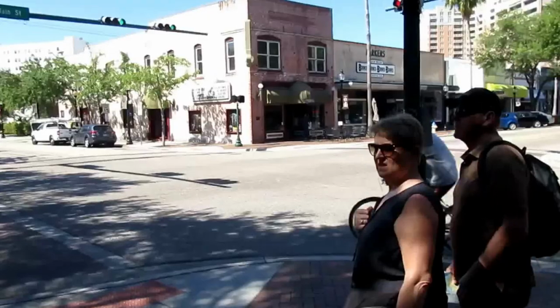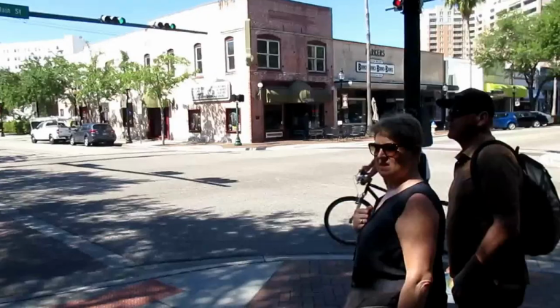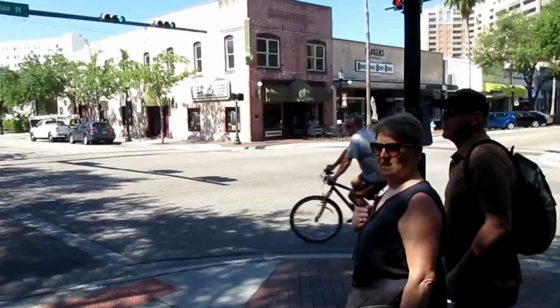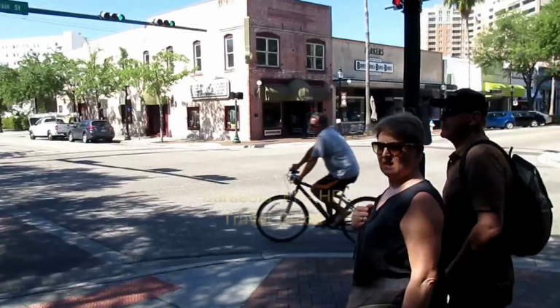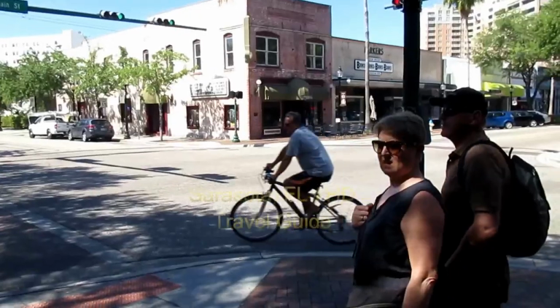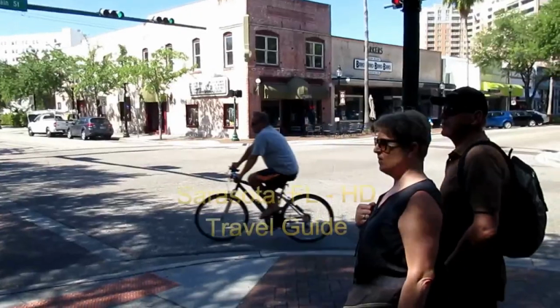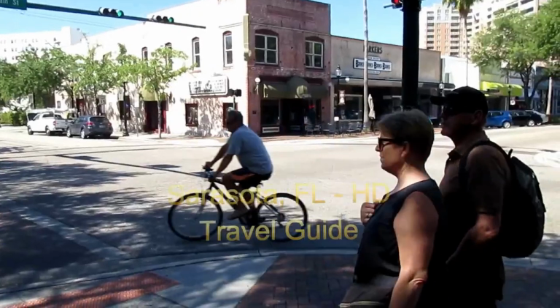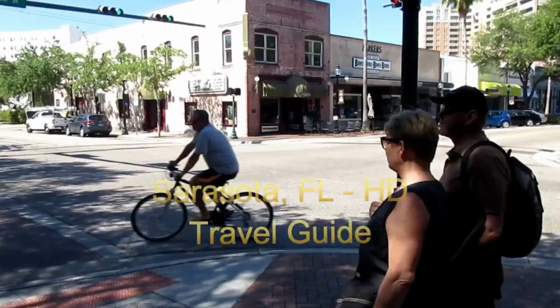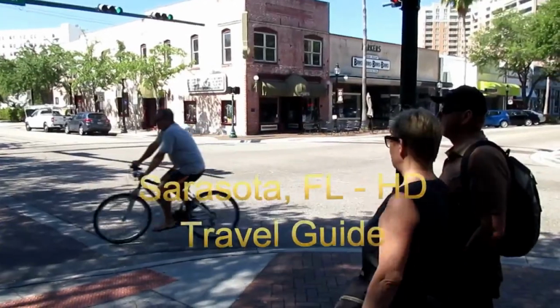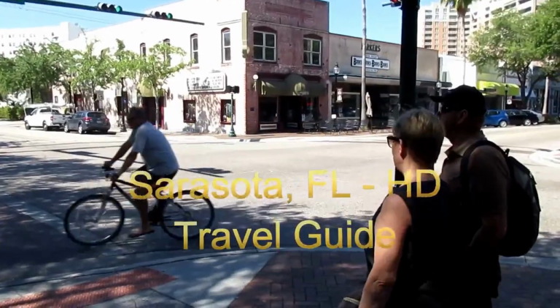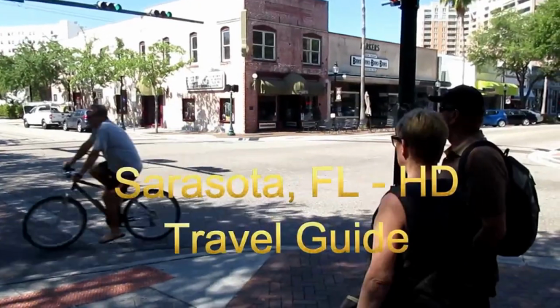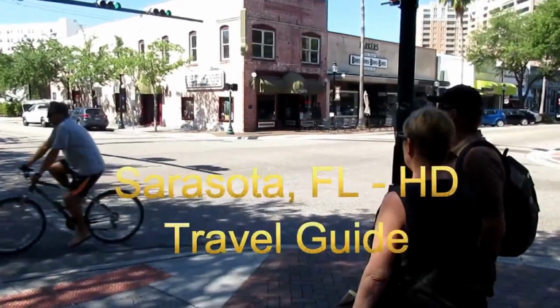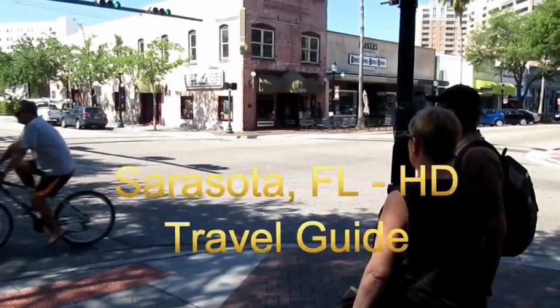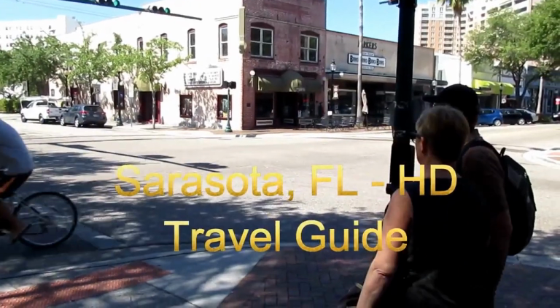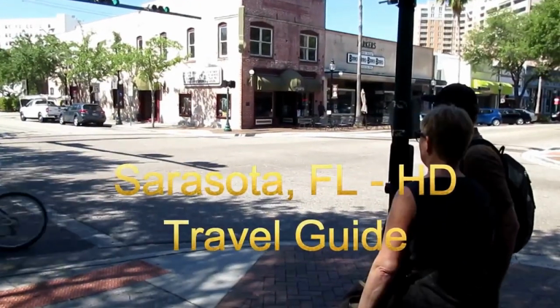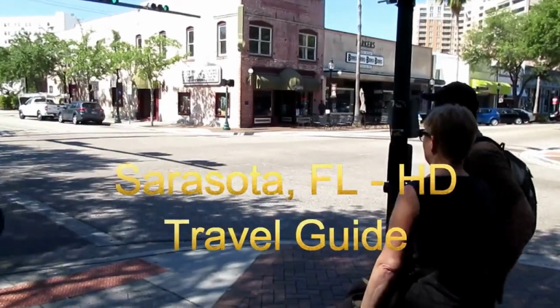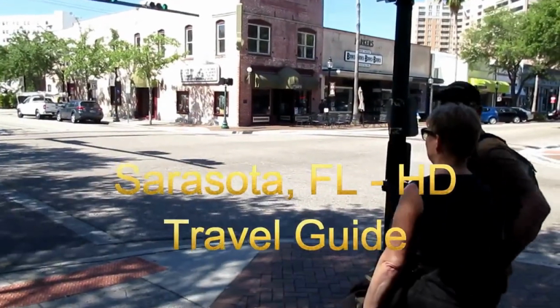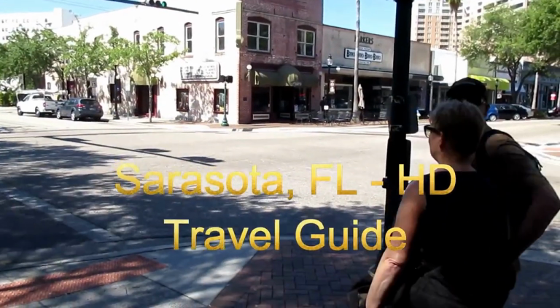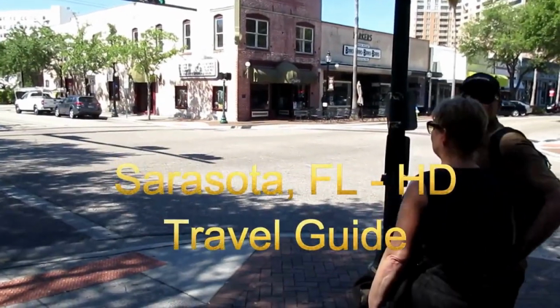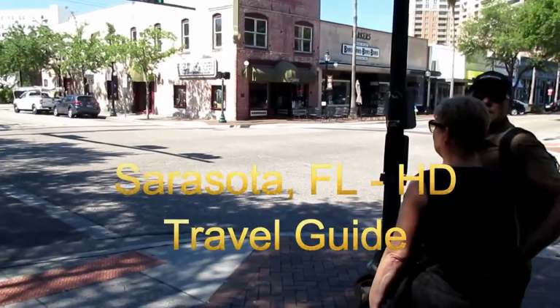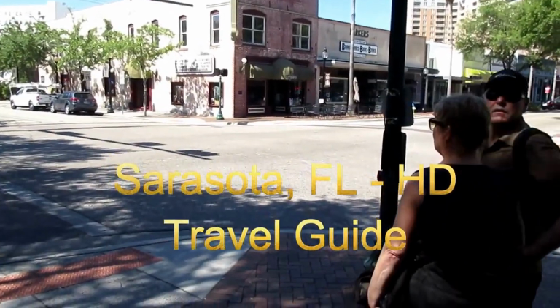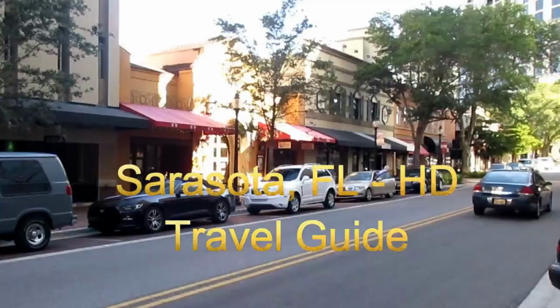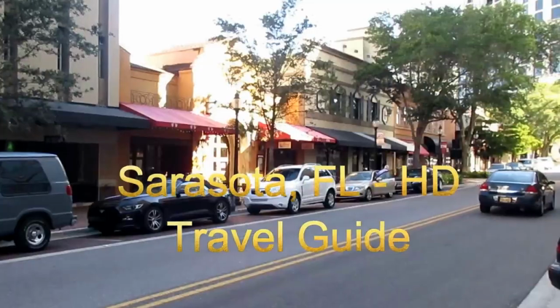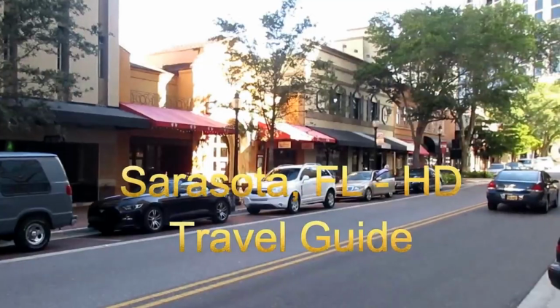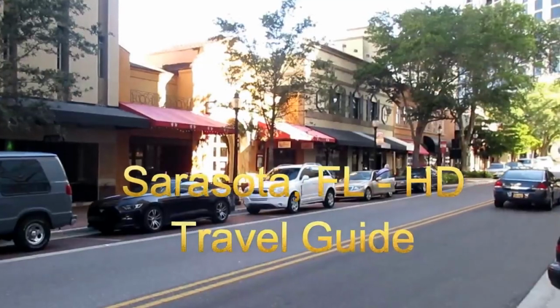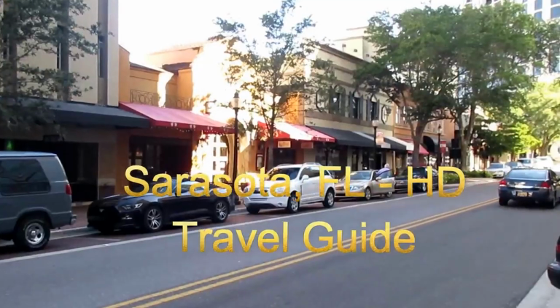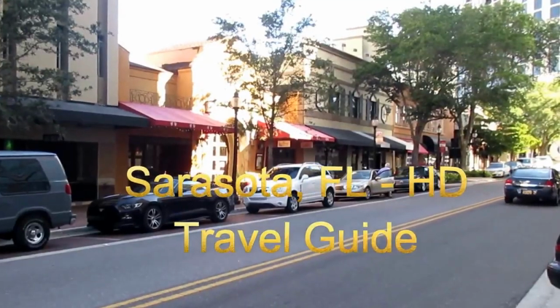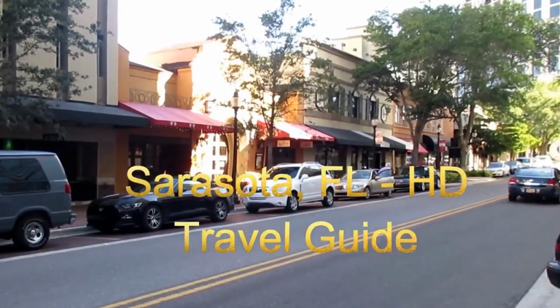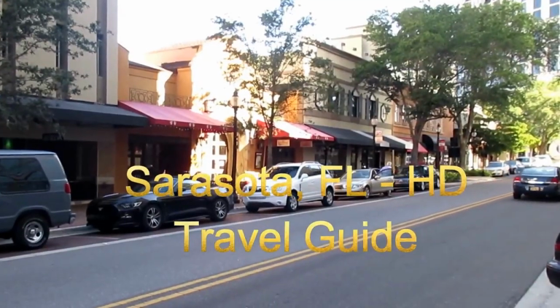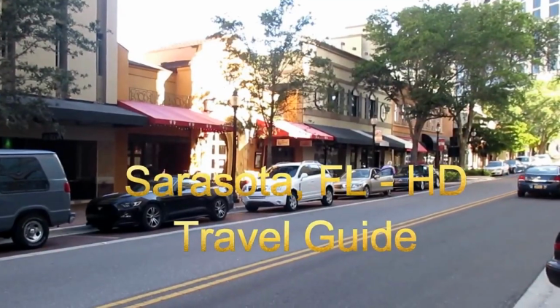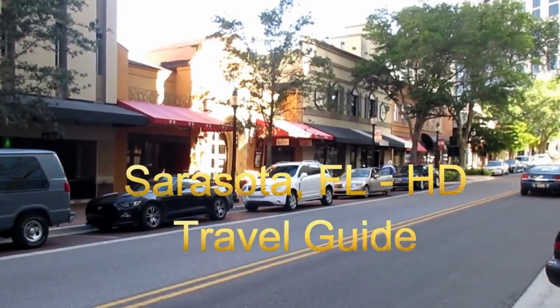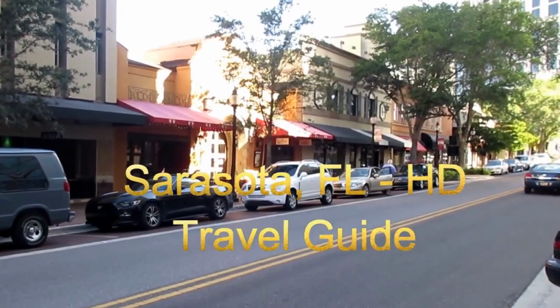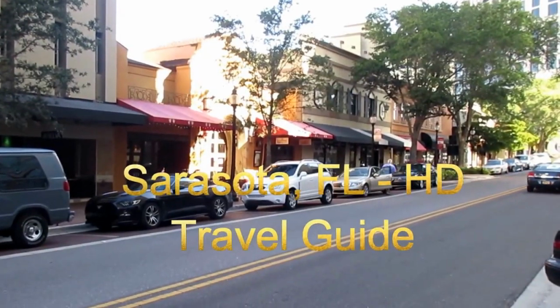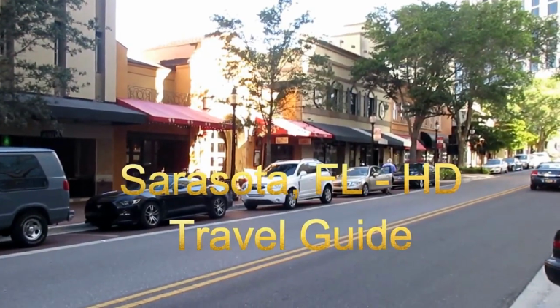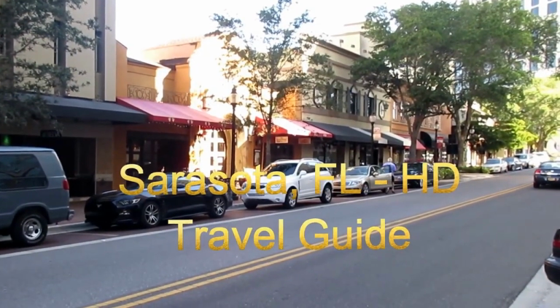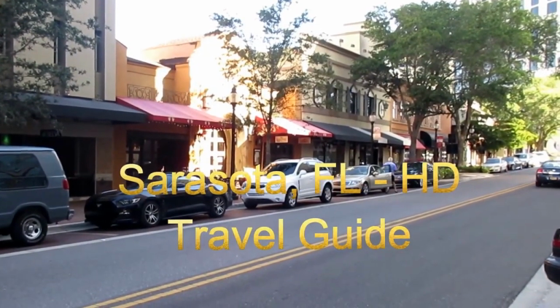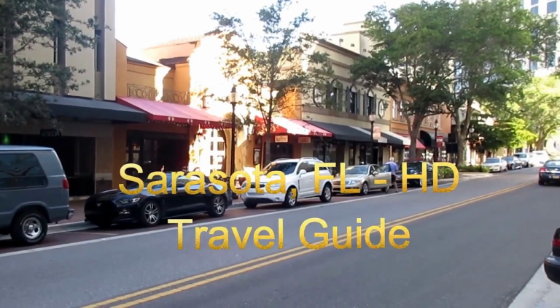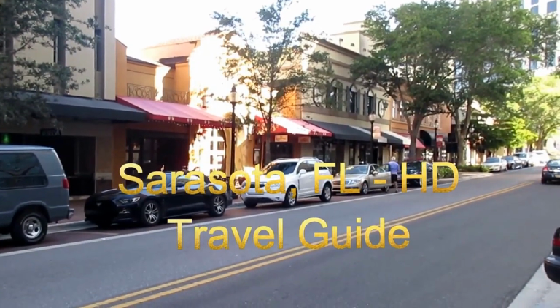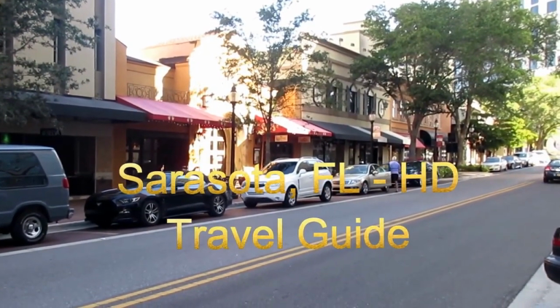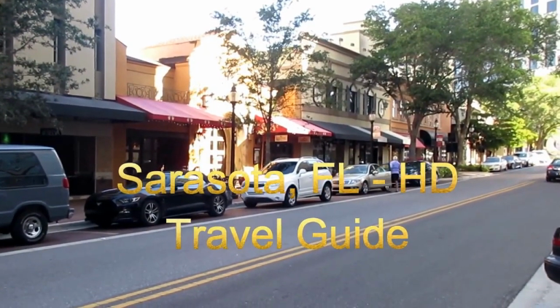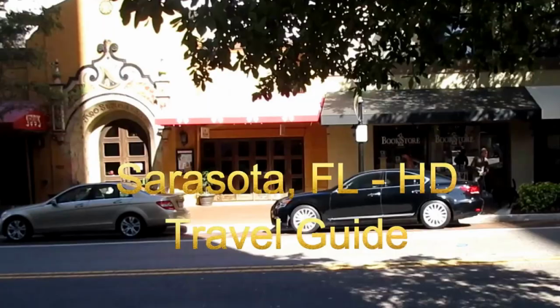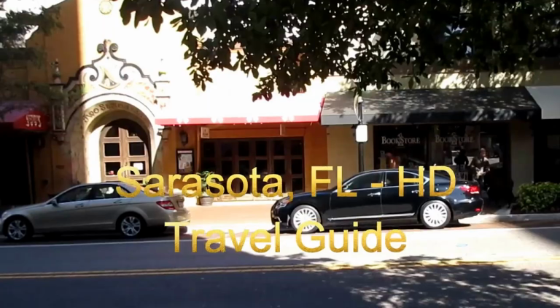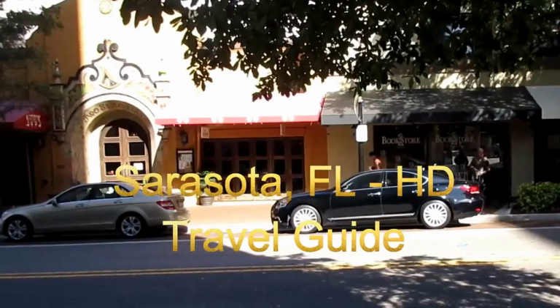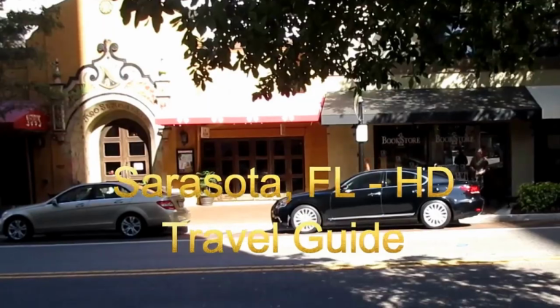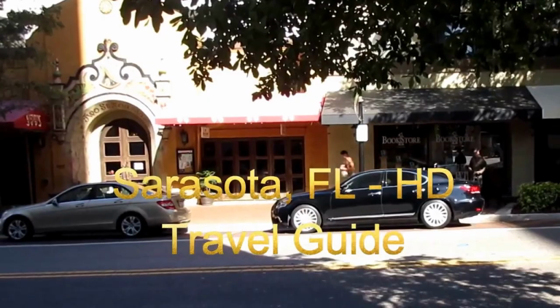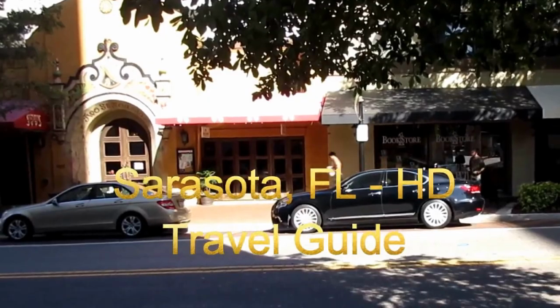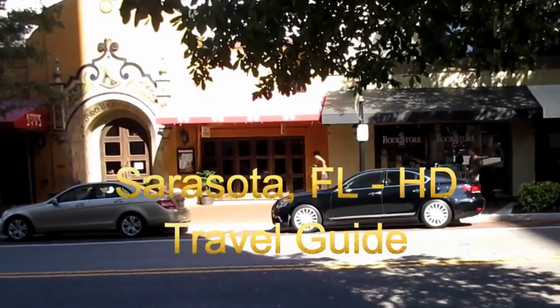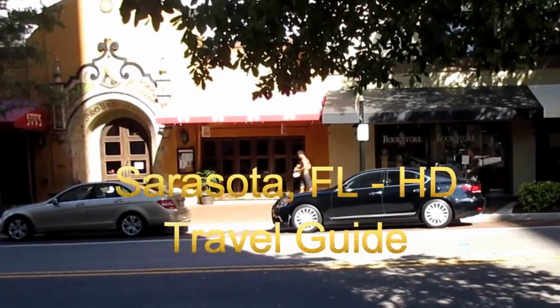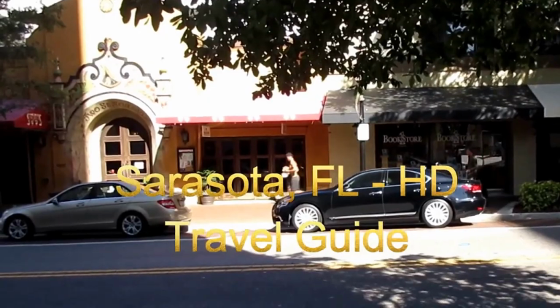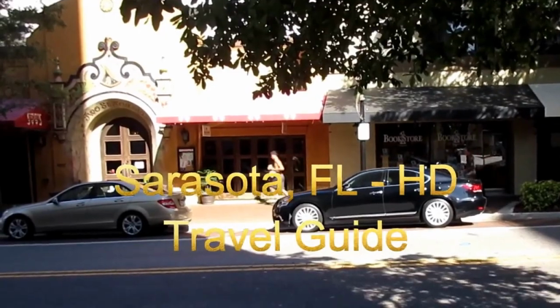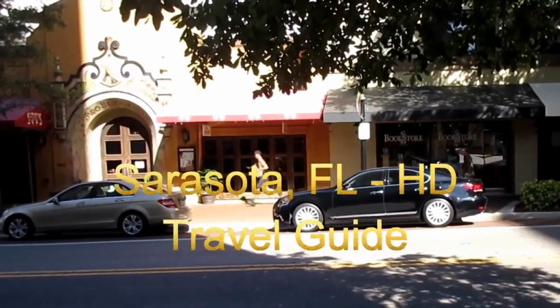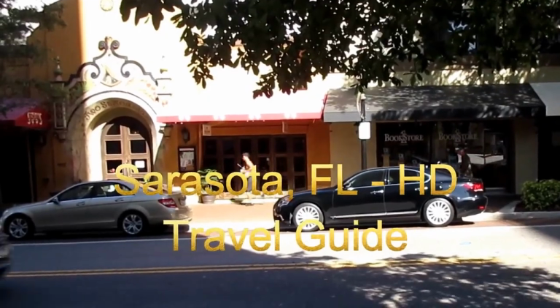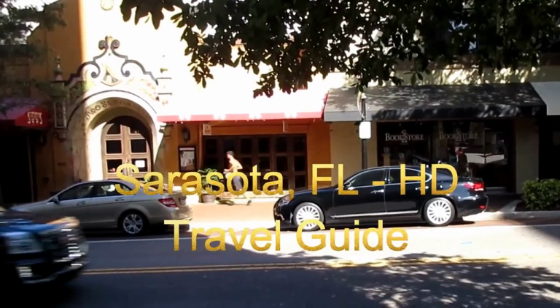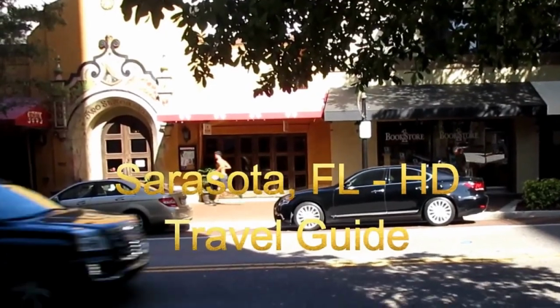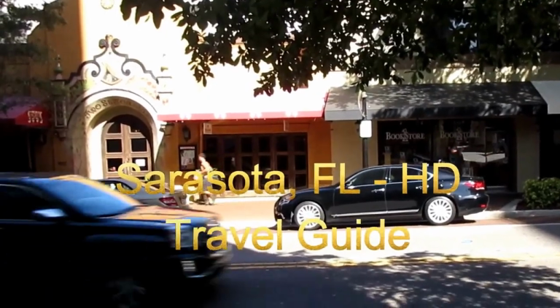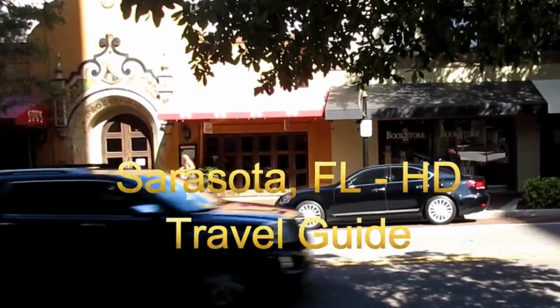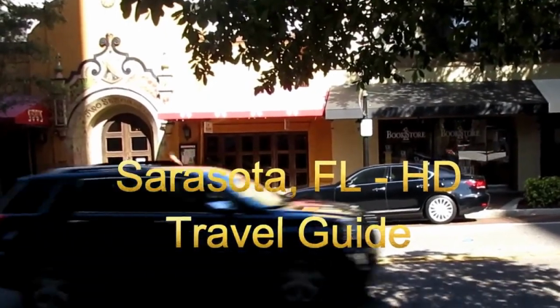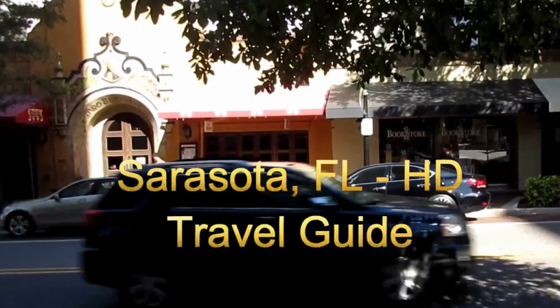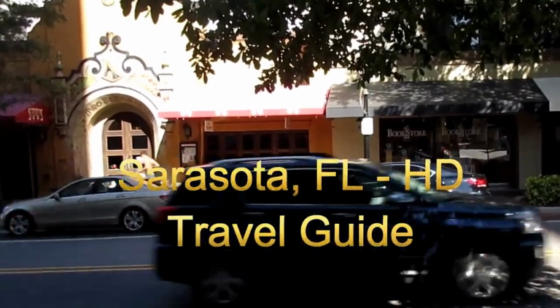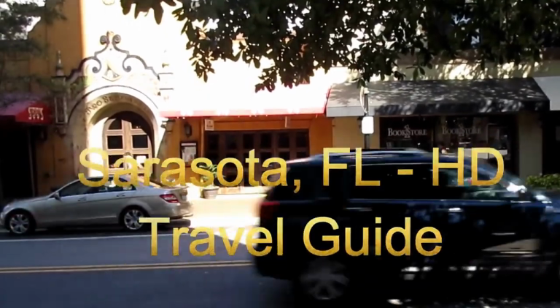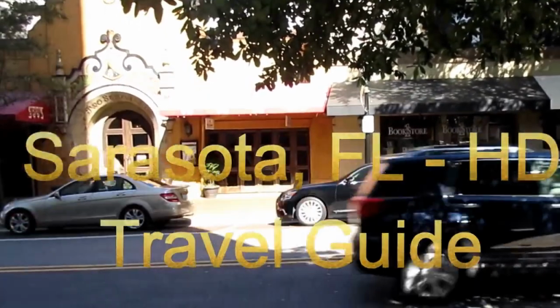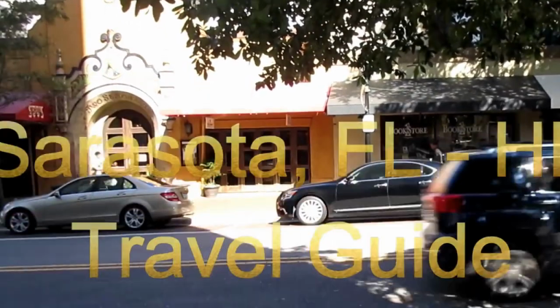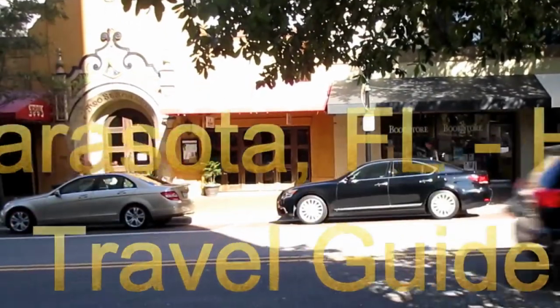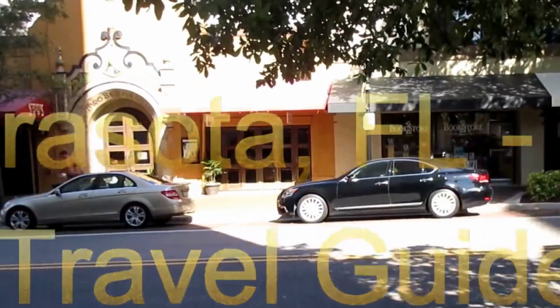Today we're going to go on a walking tour of downtown Sarasota, home to the arts, restaurants, and shopping. Come along.